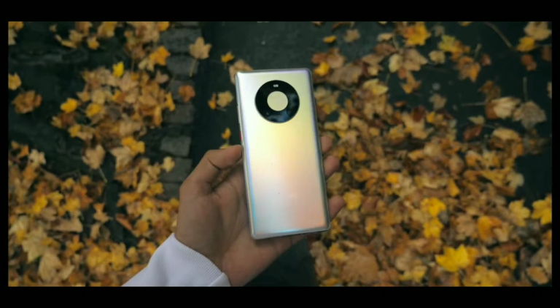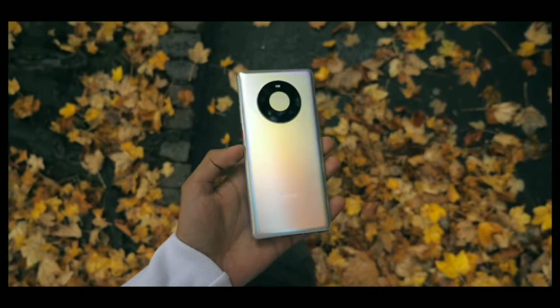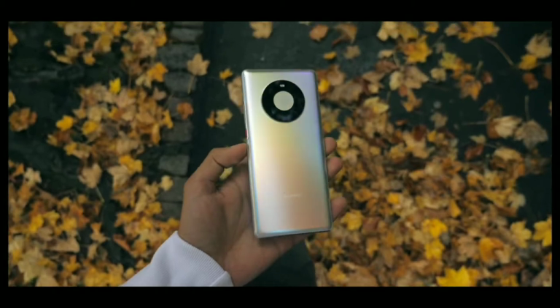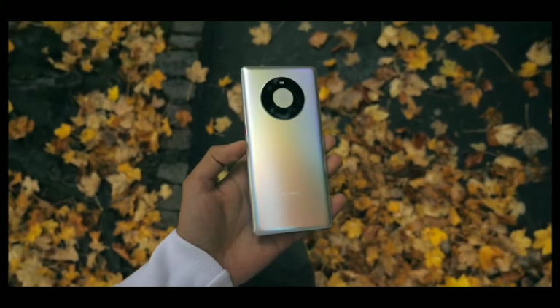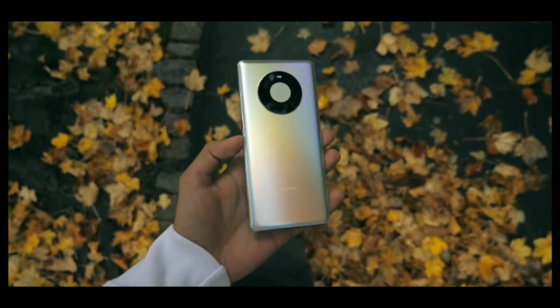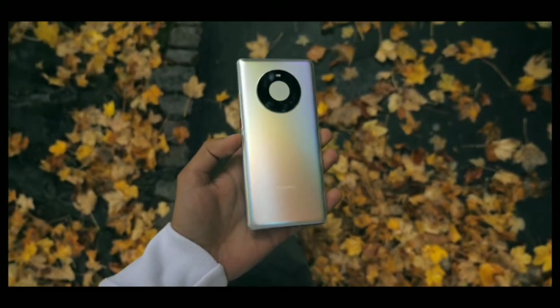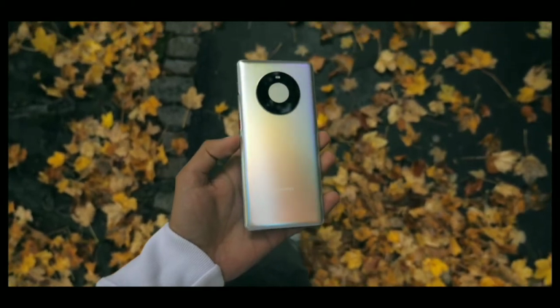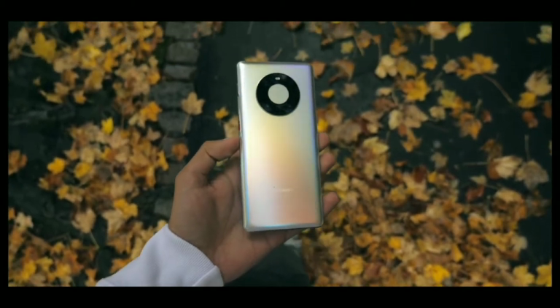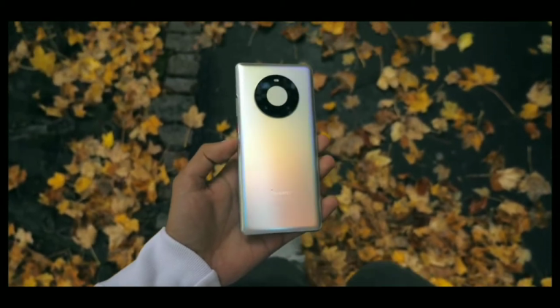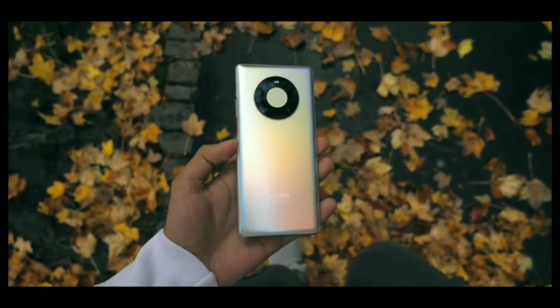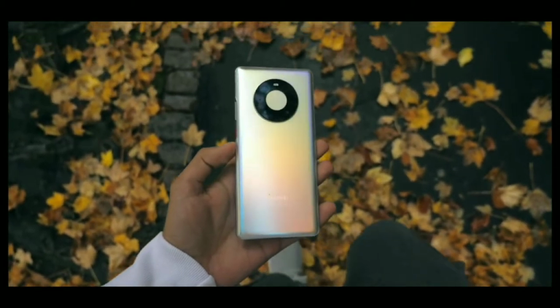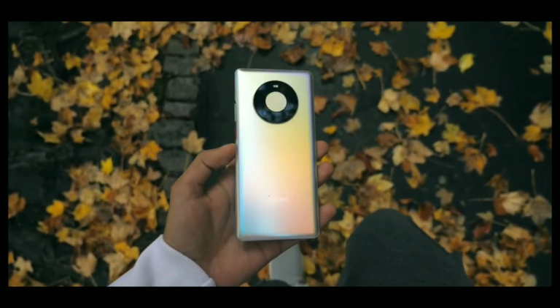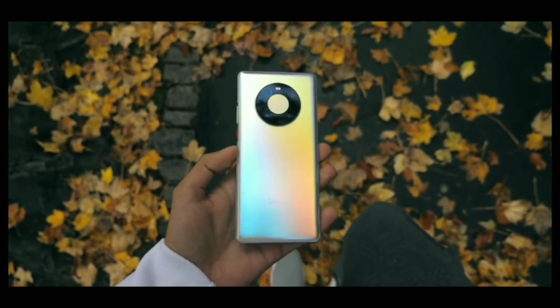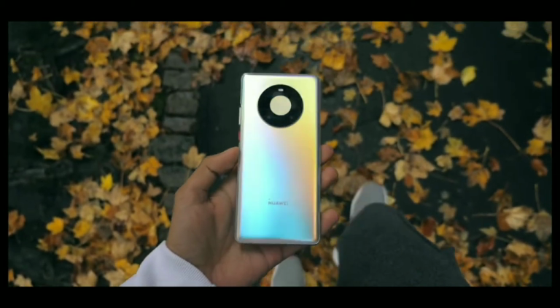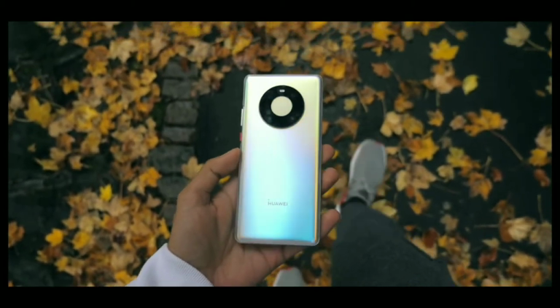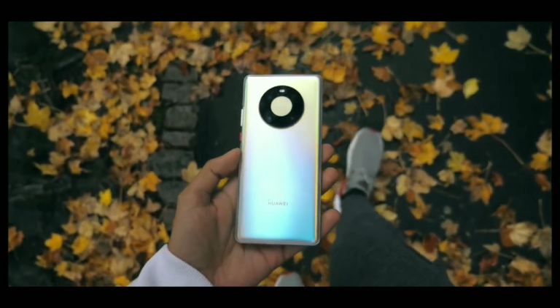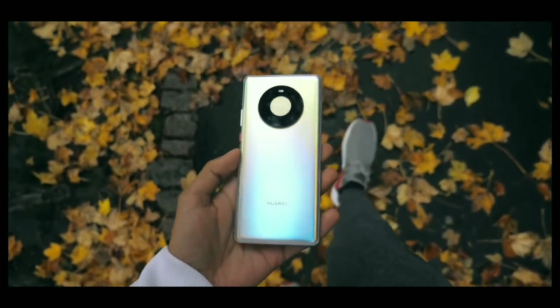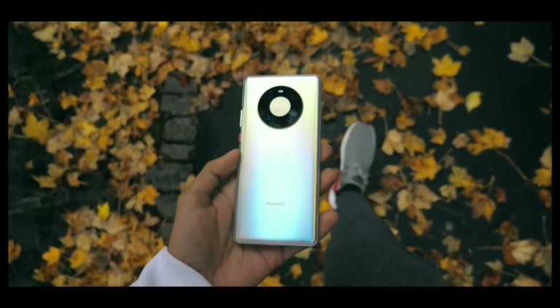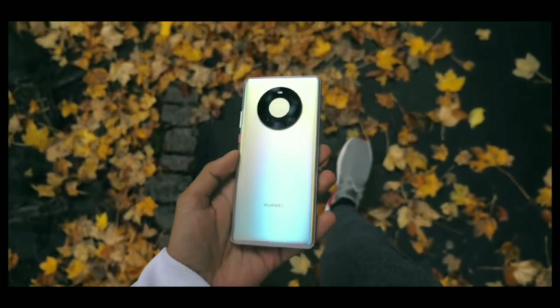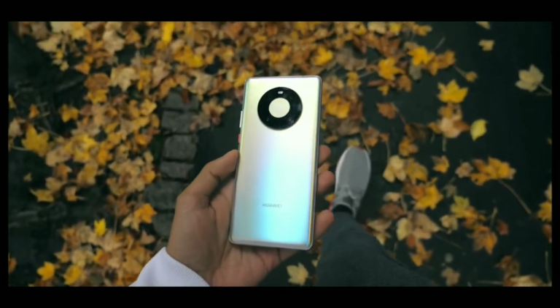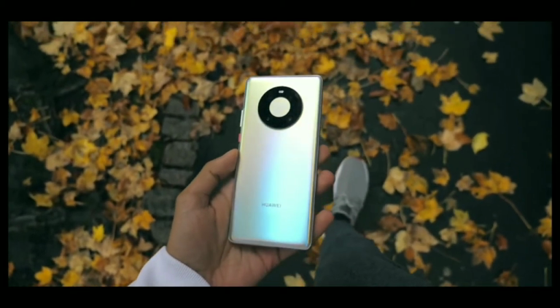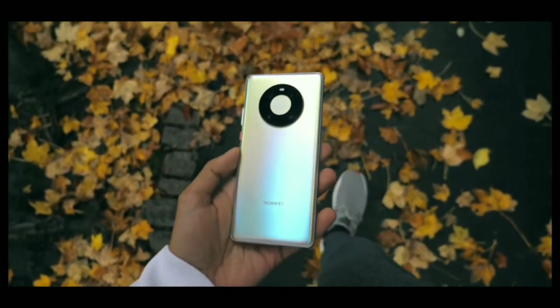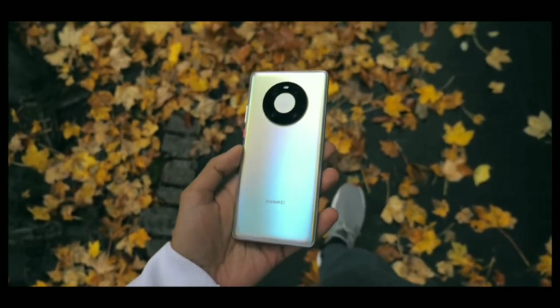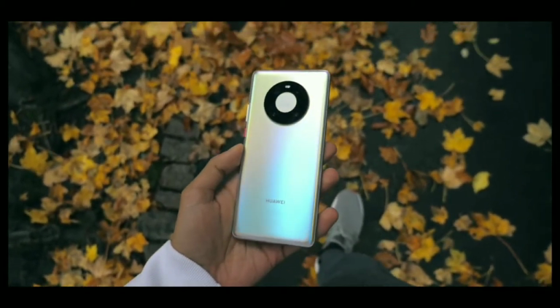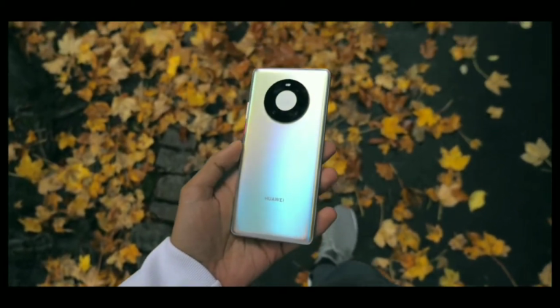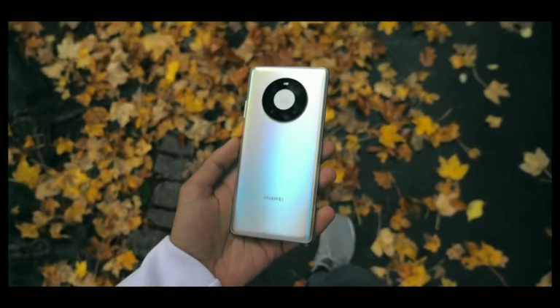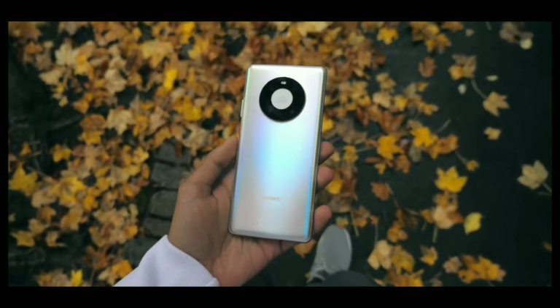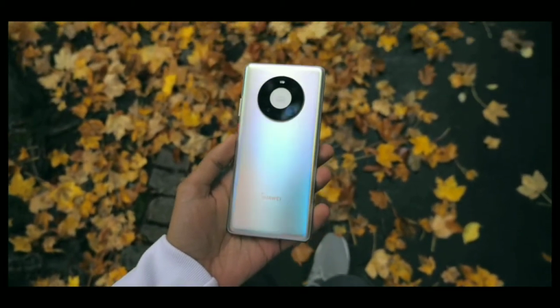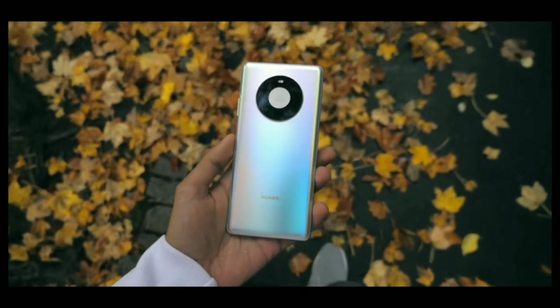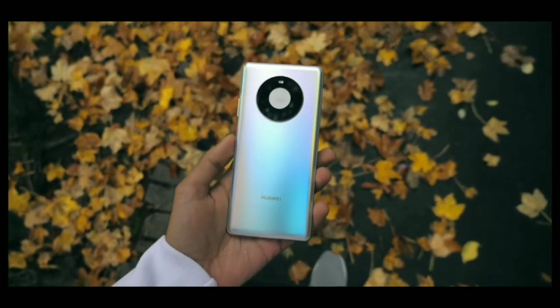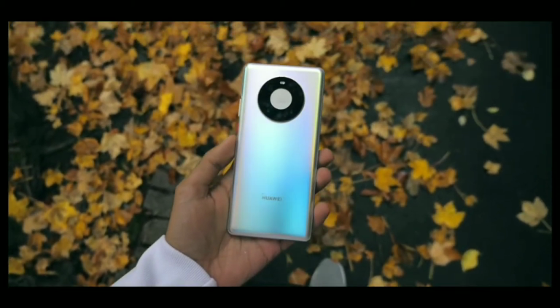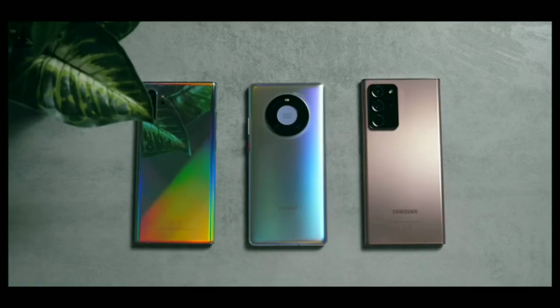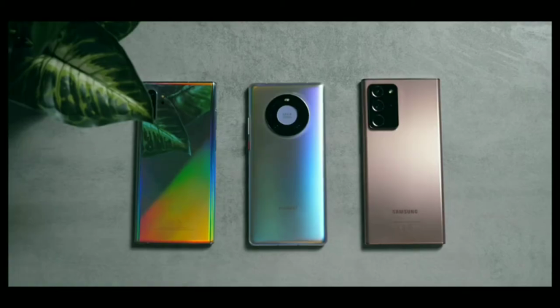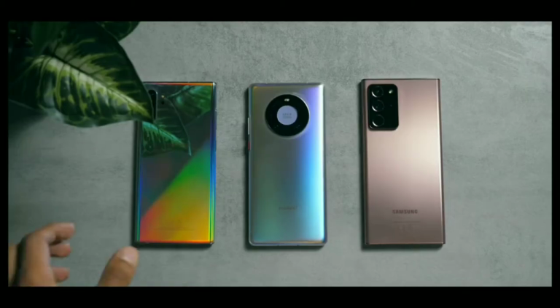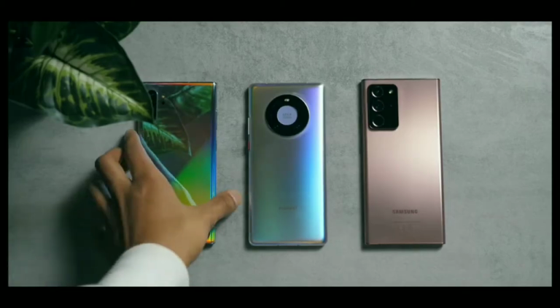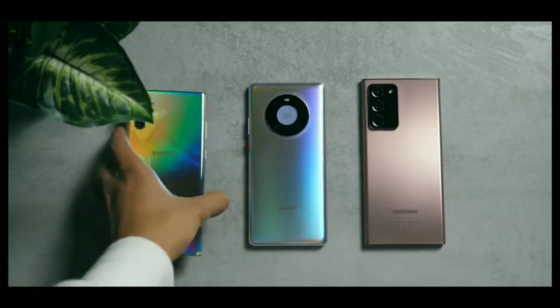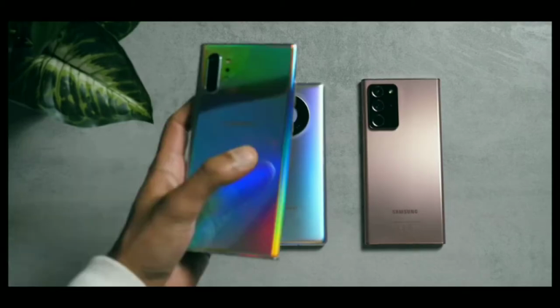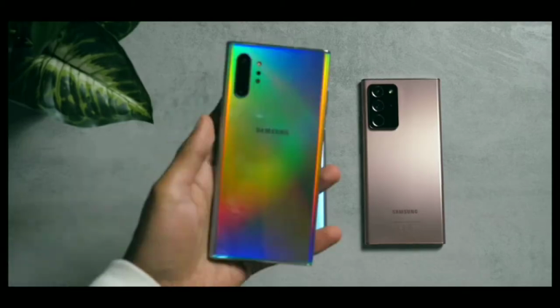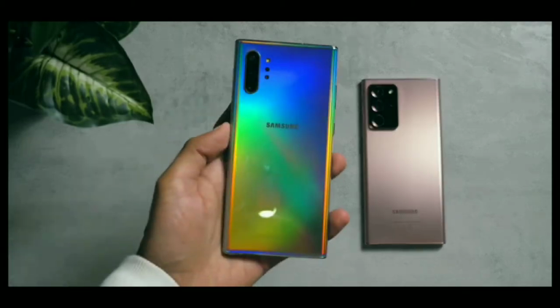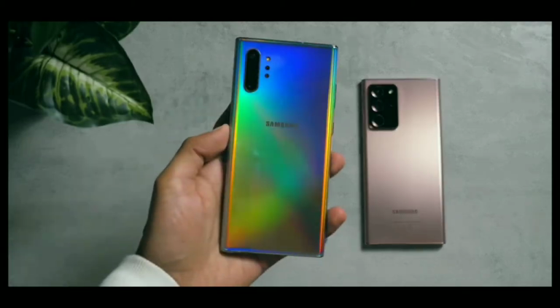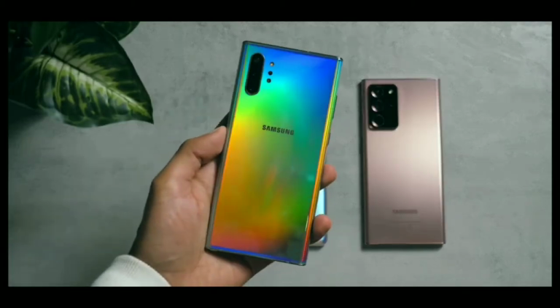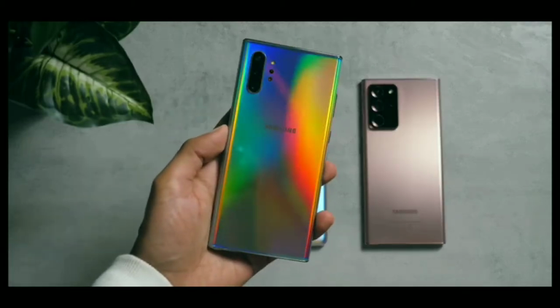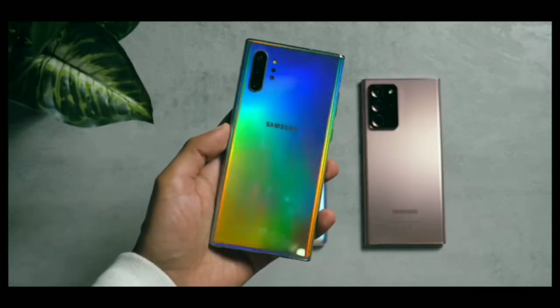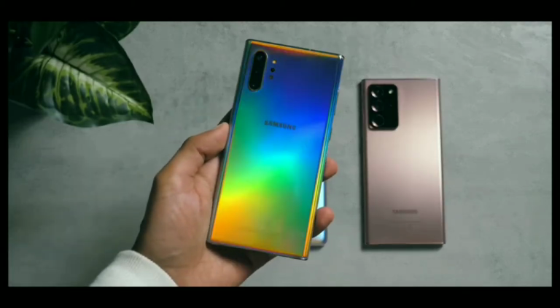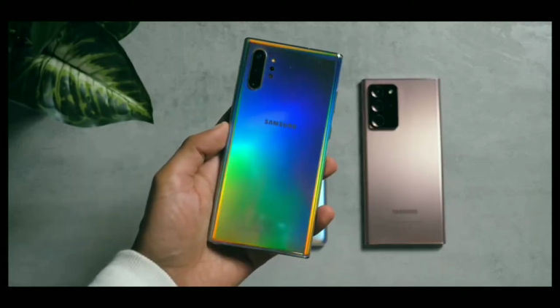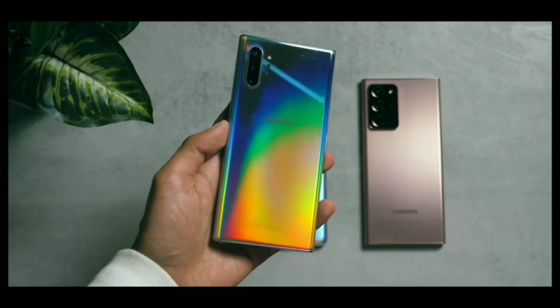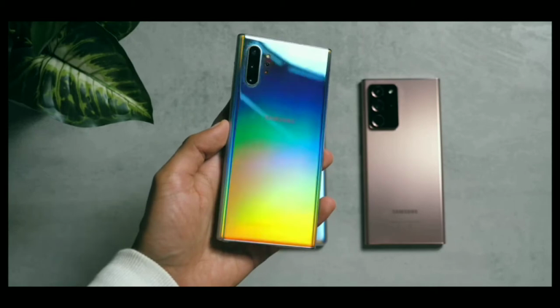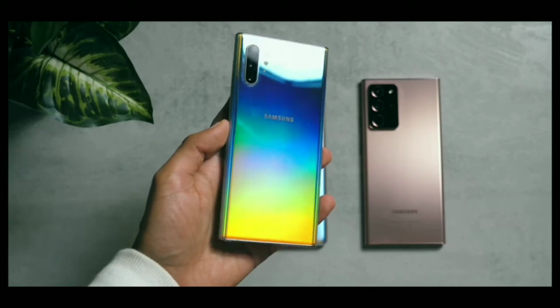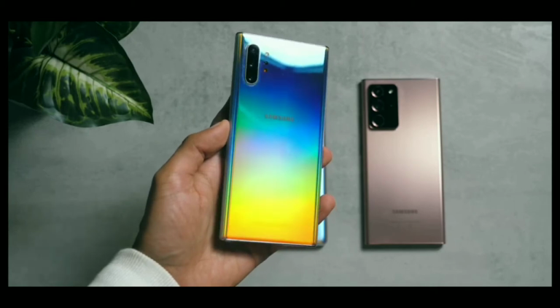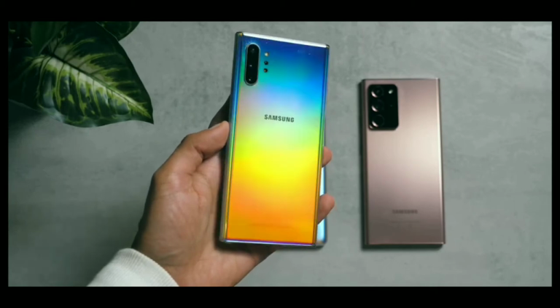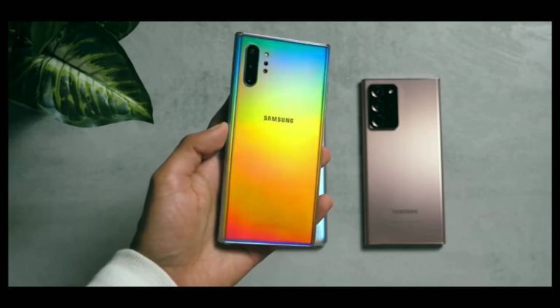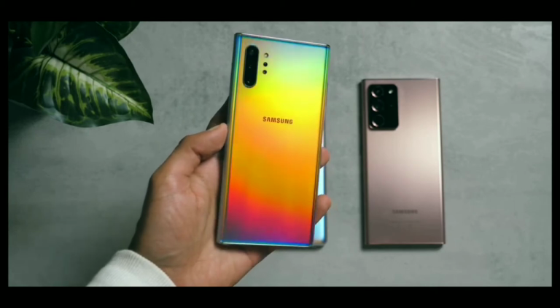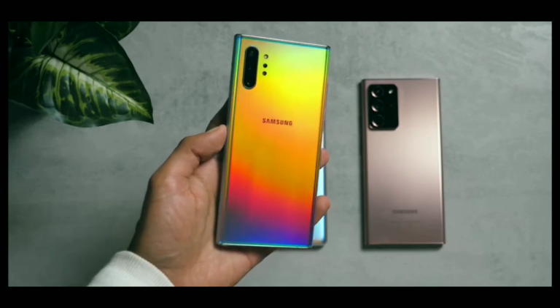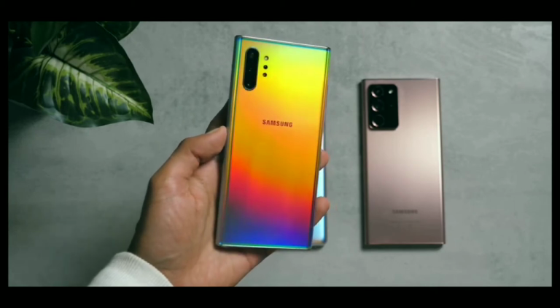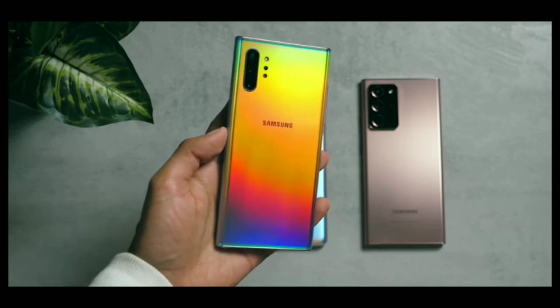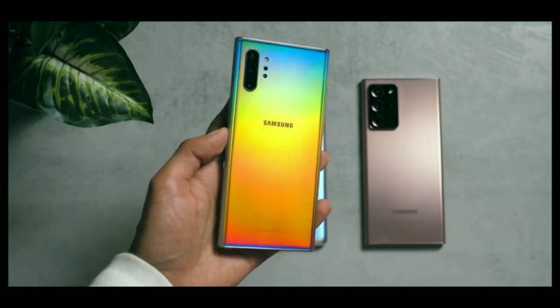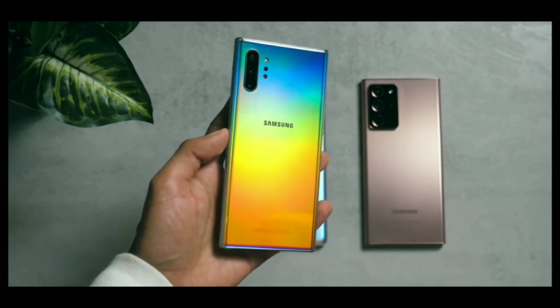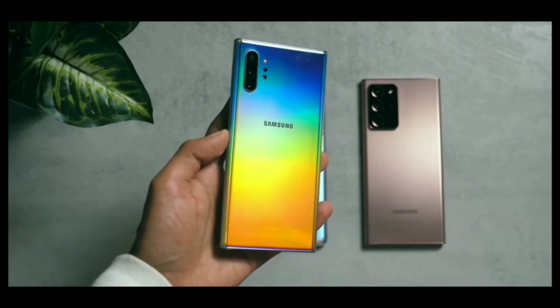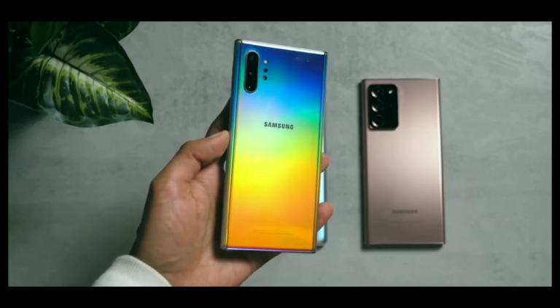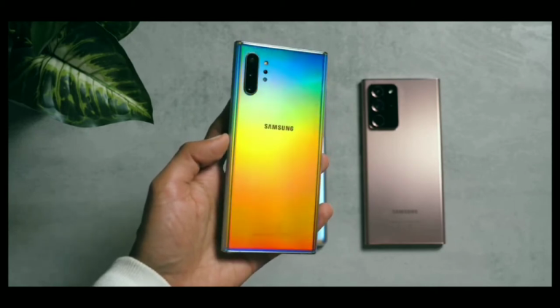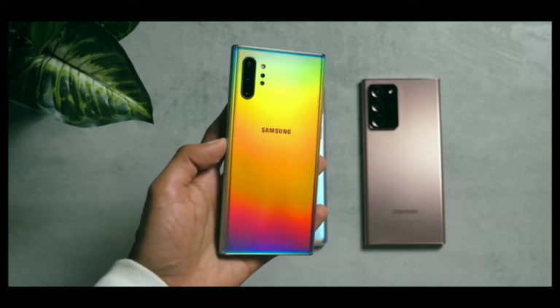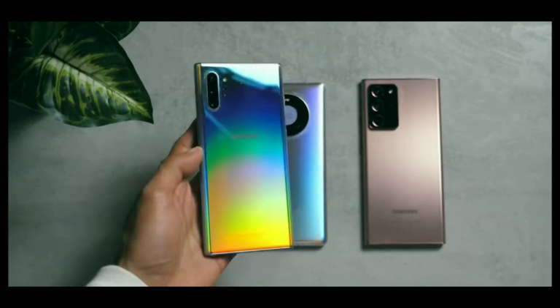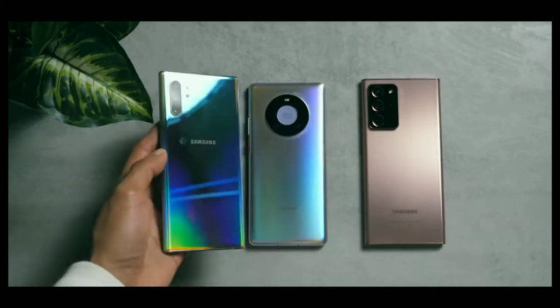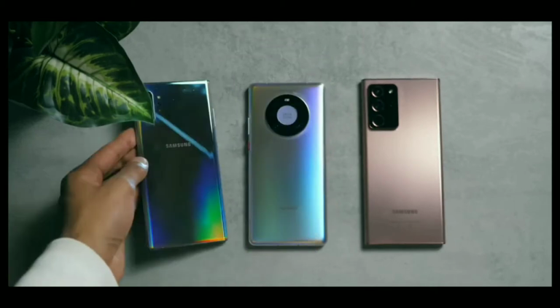Mate 40 Pro. It's the most powerful phone they've made by an absolute landslide, but it's also super confusing.